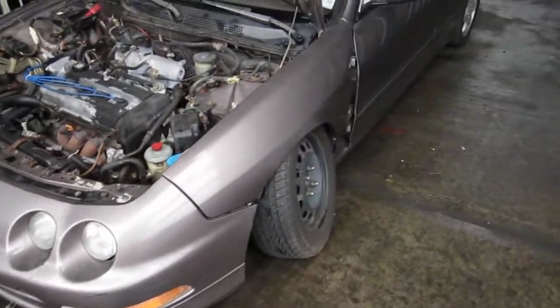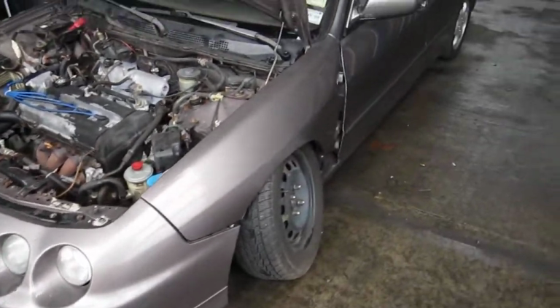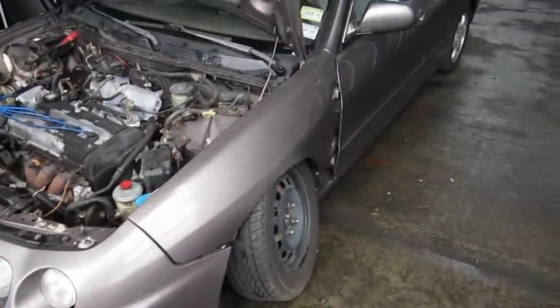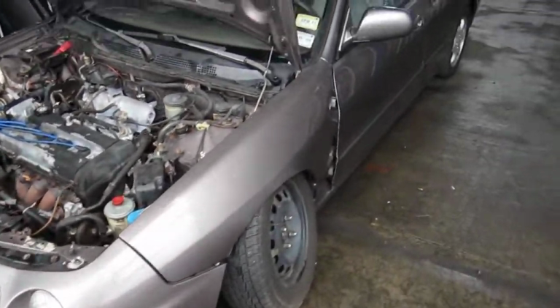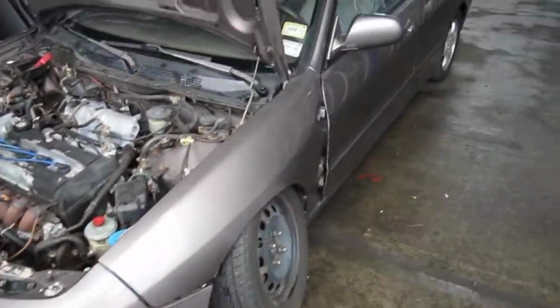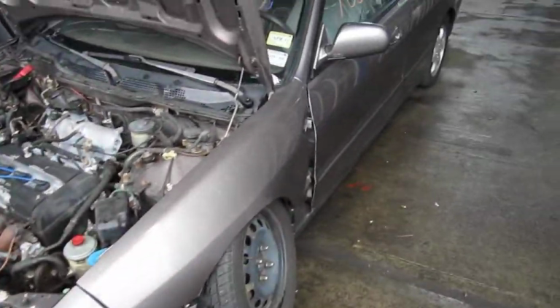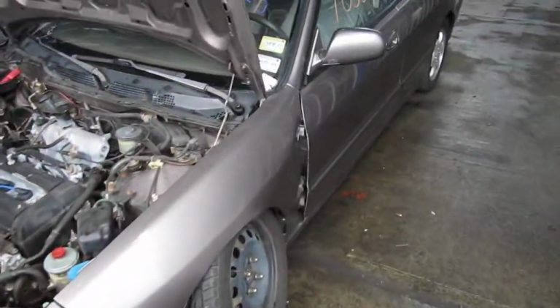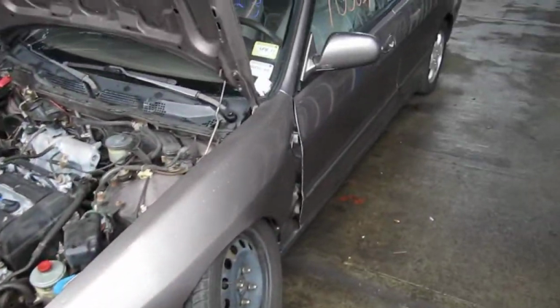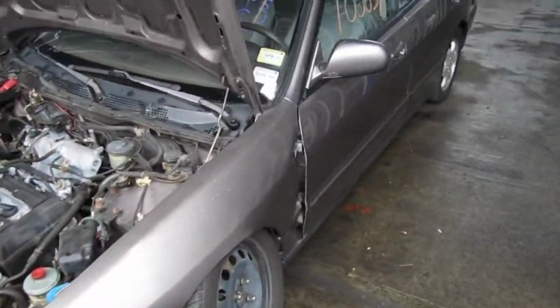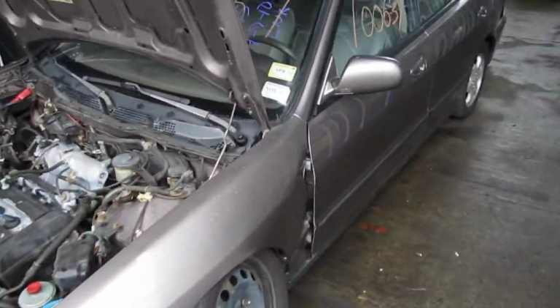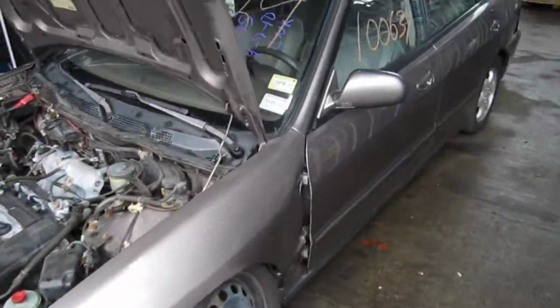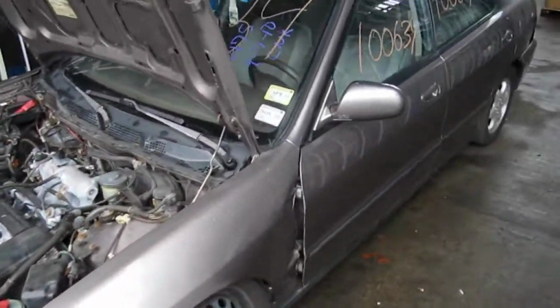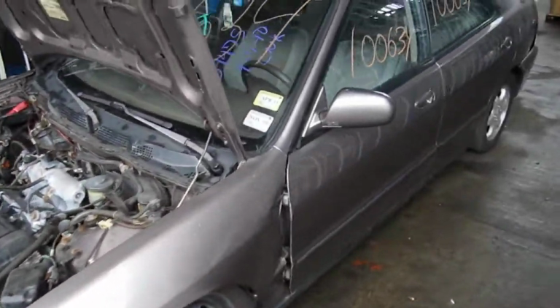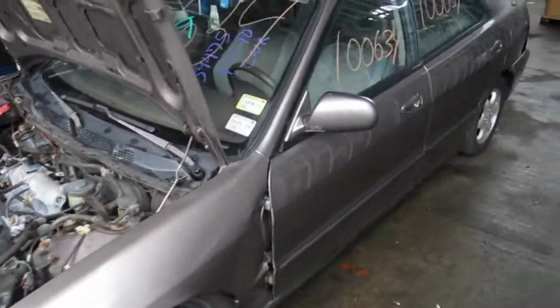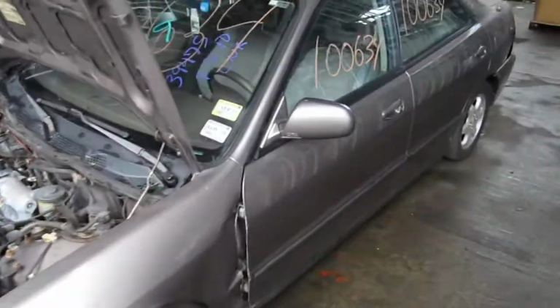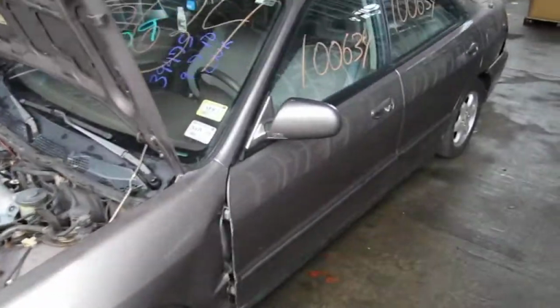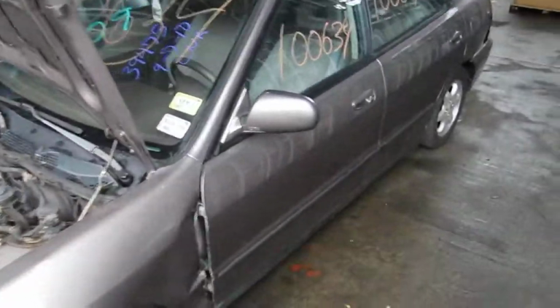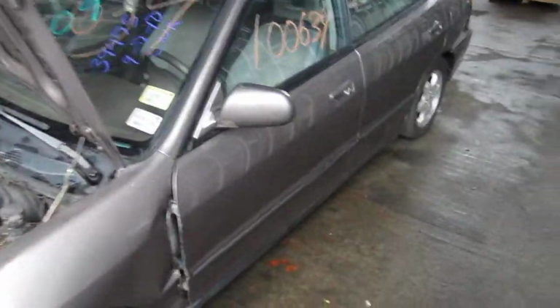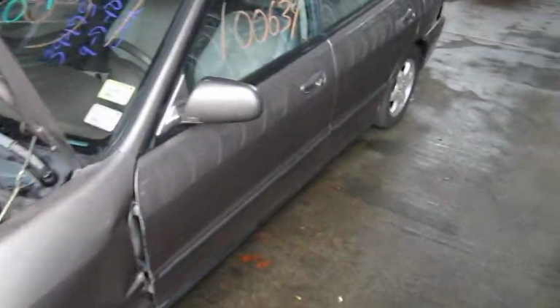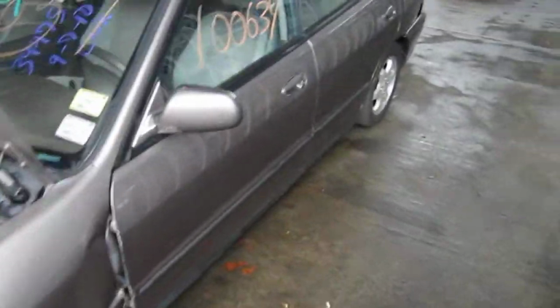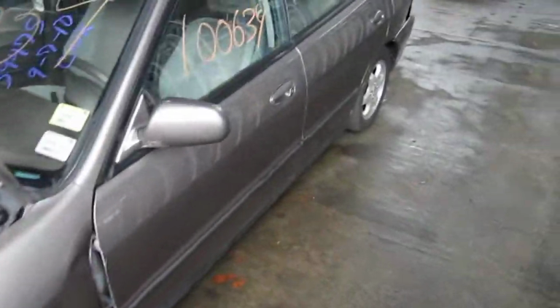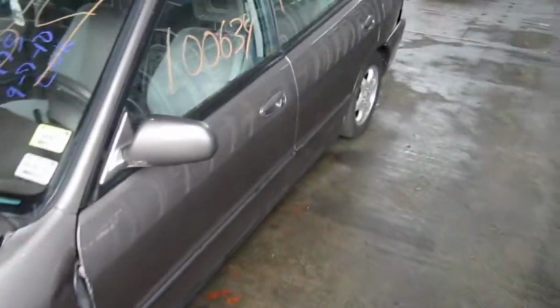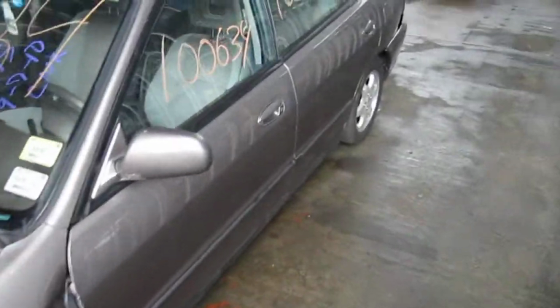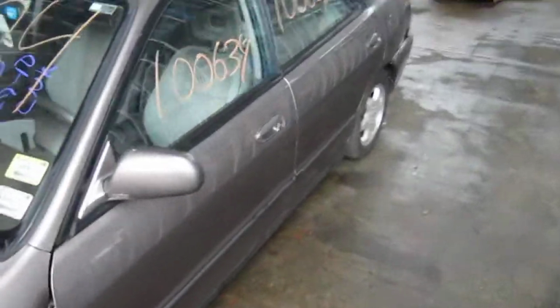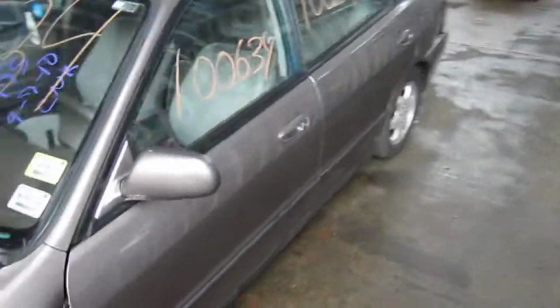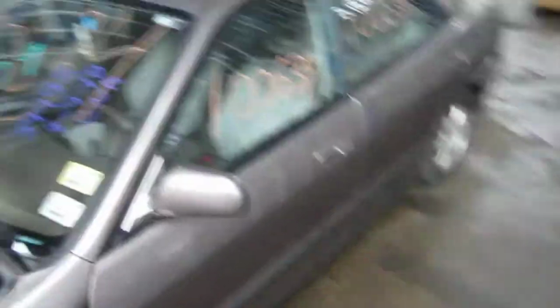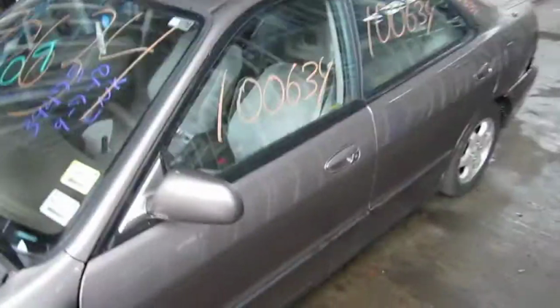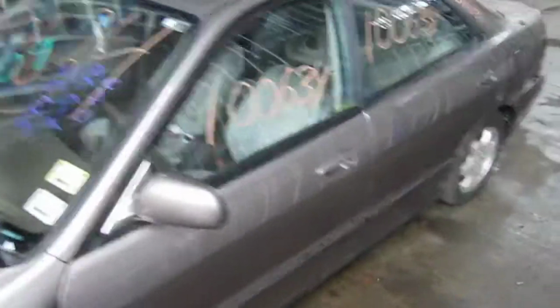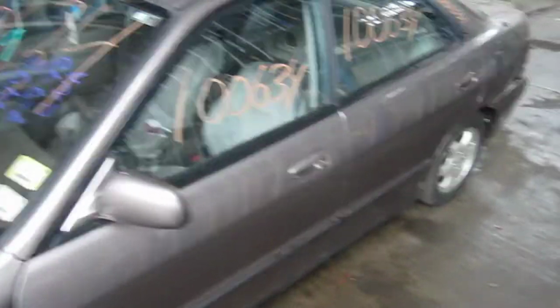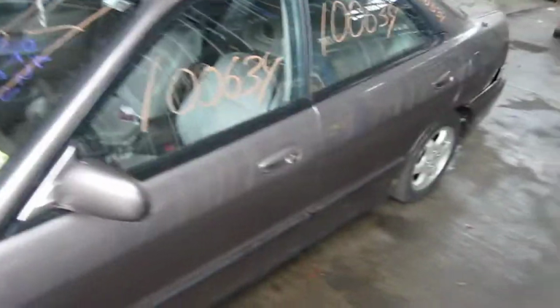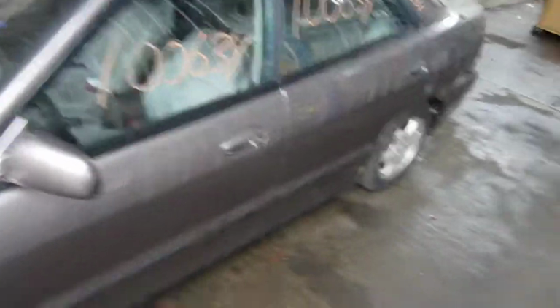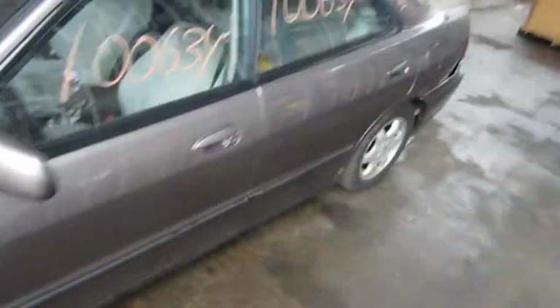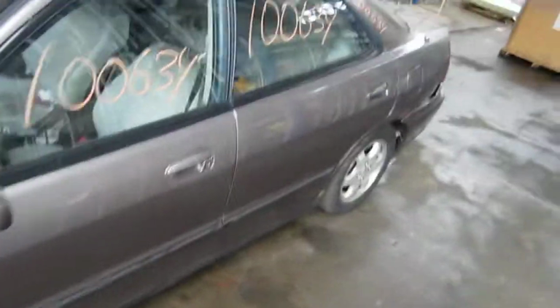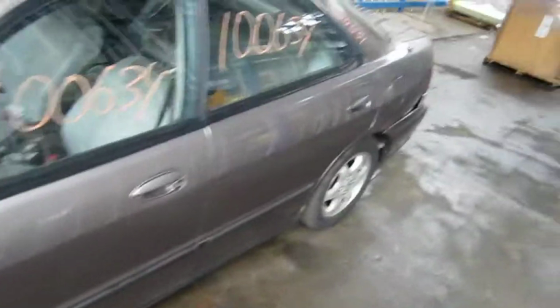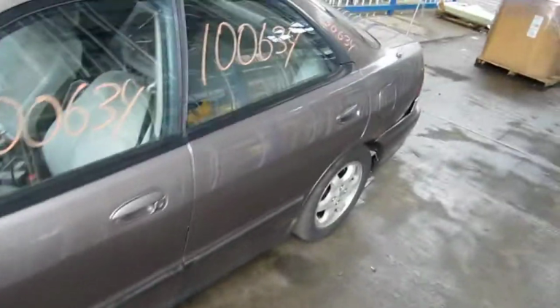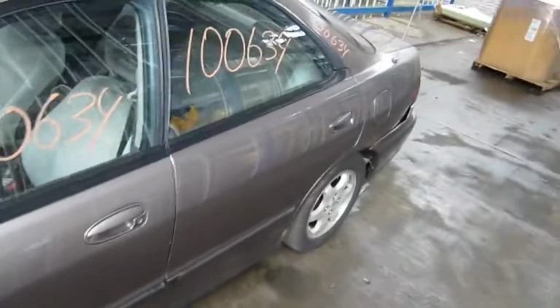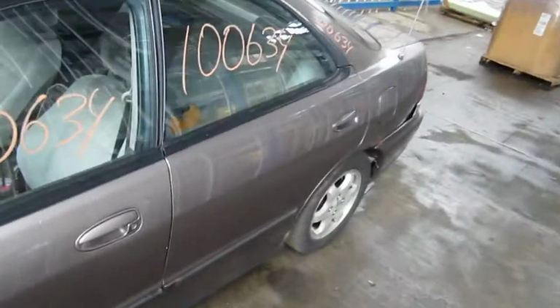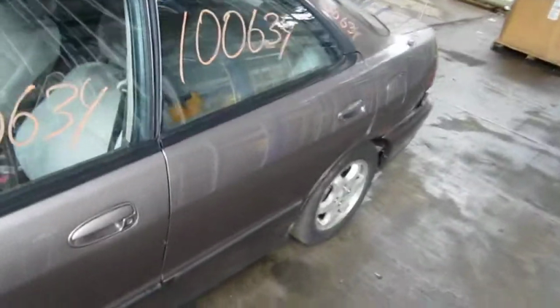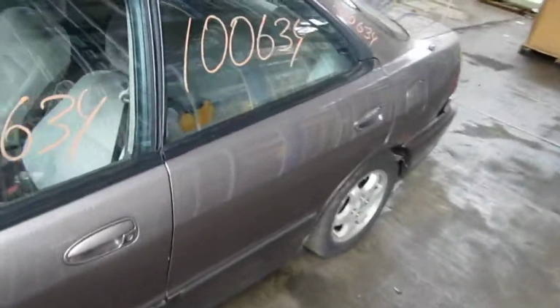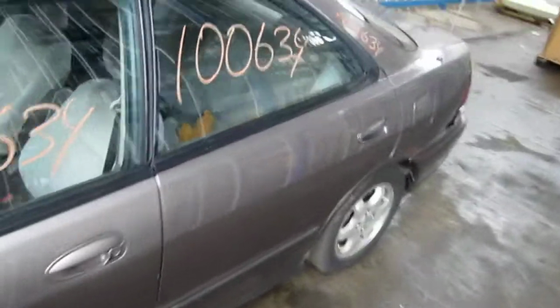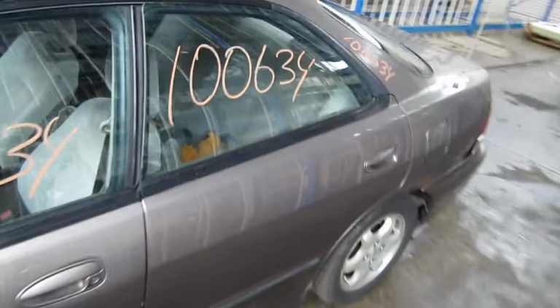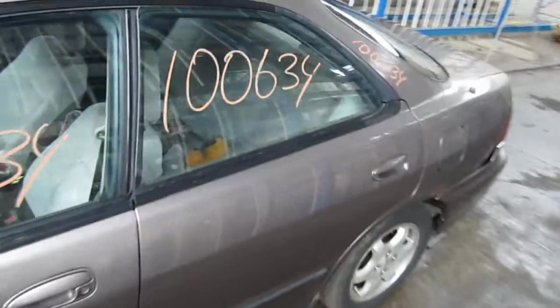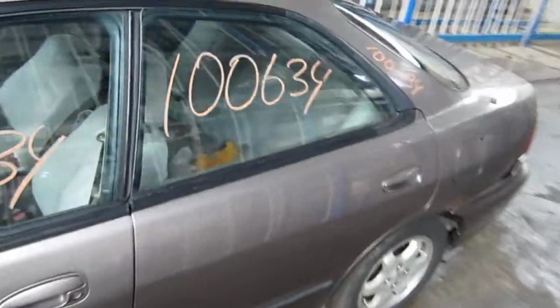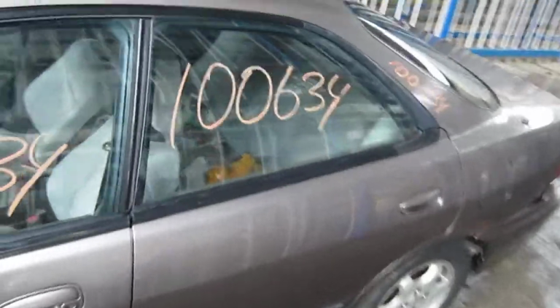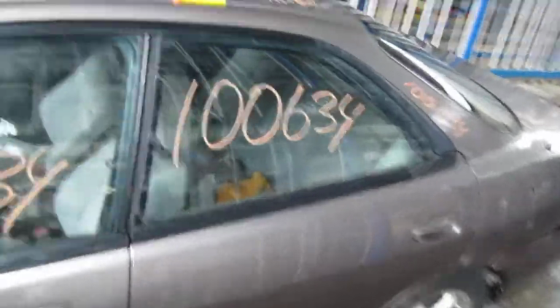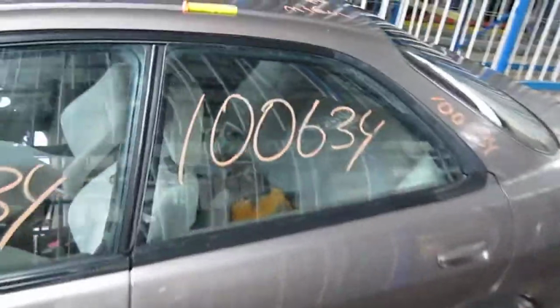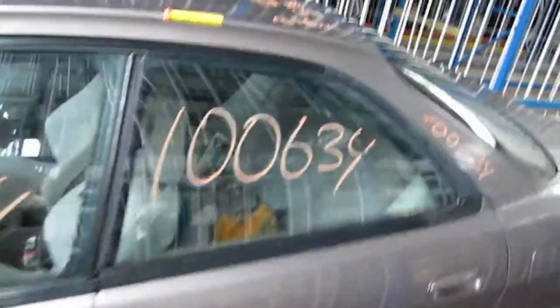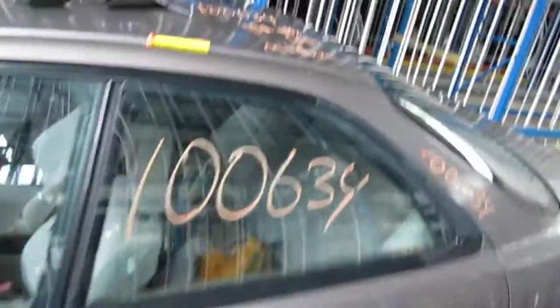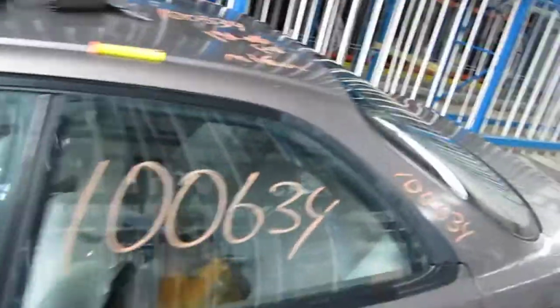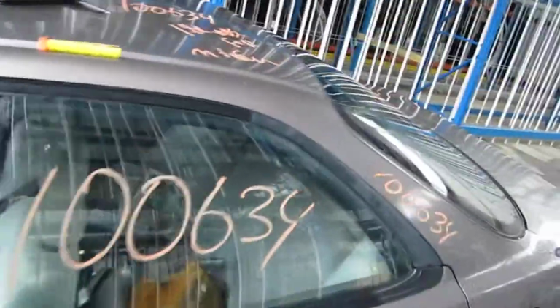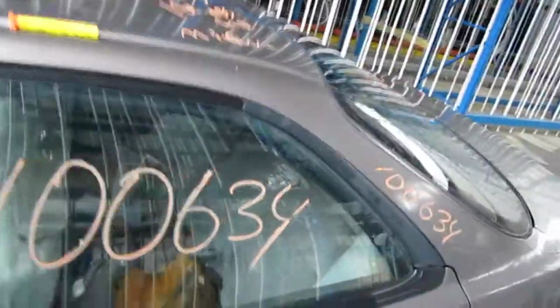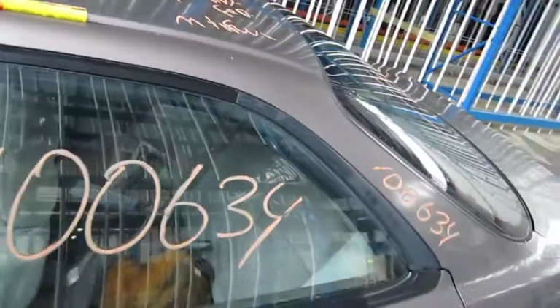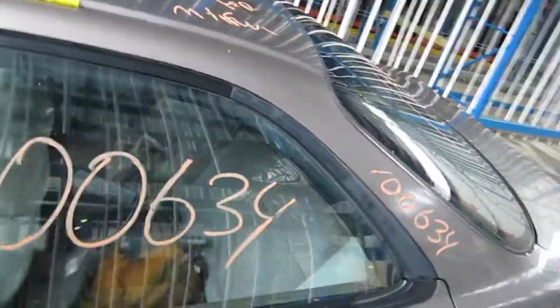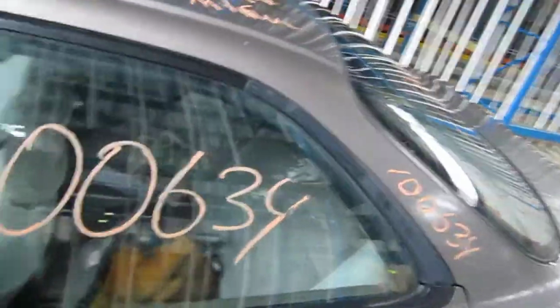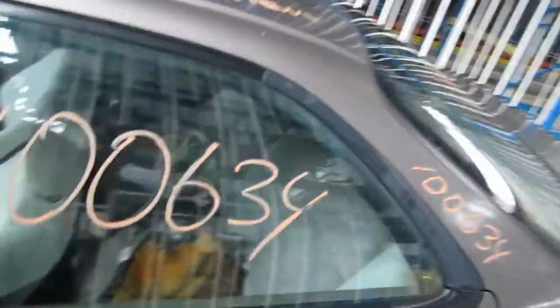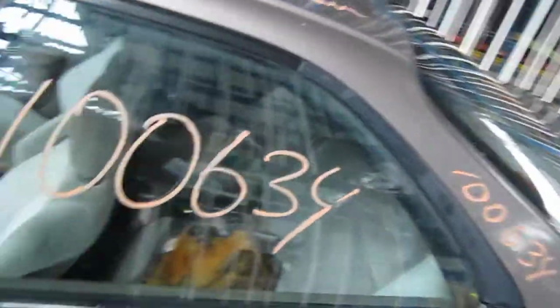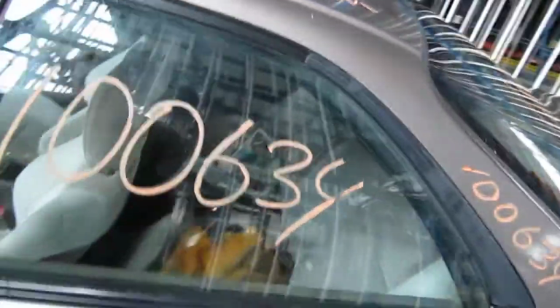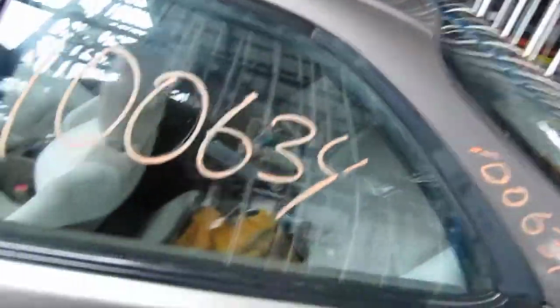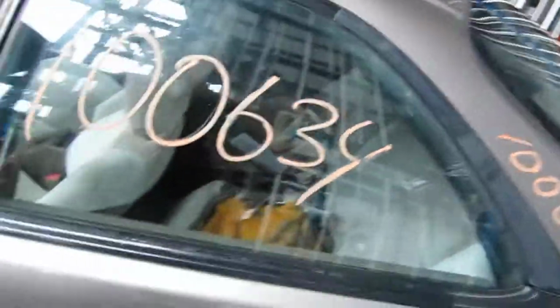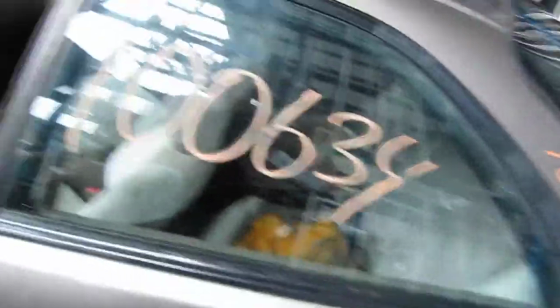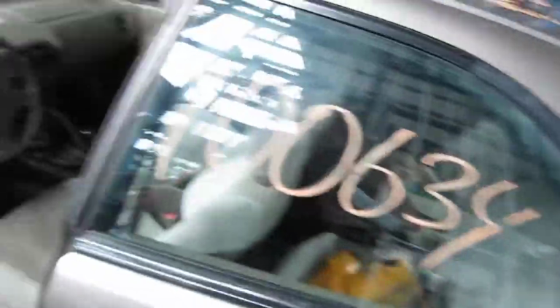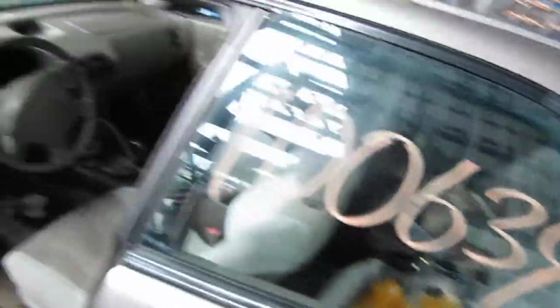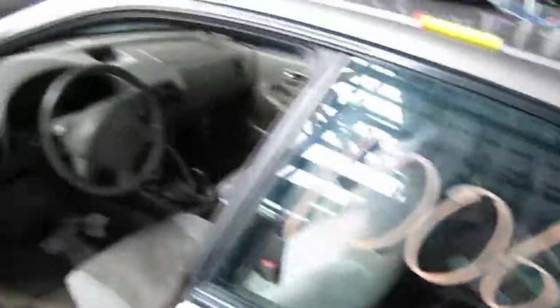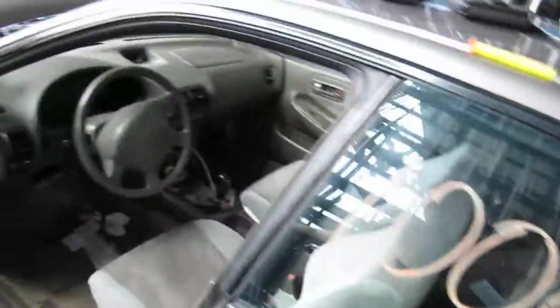The production date of this vehicle is February of 1994. The vehicle does currently have 293,000 miles.